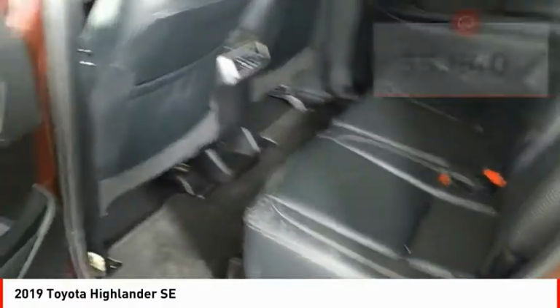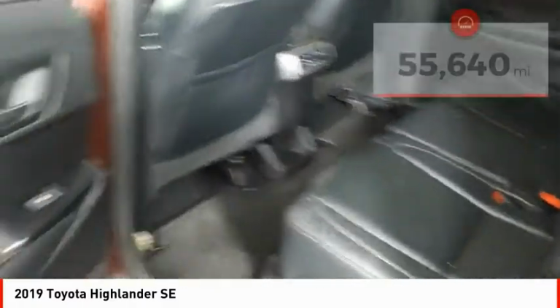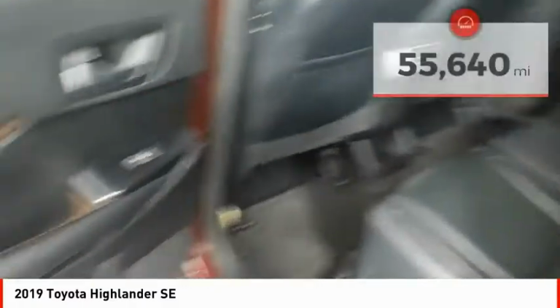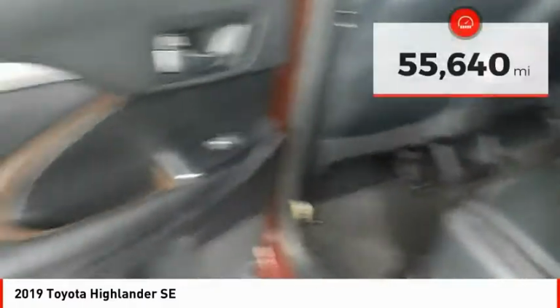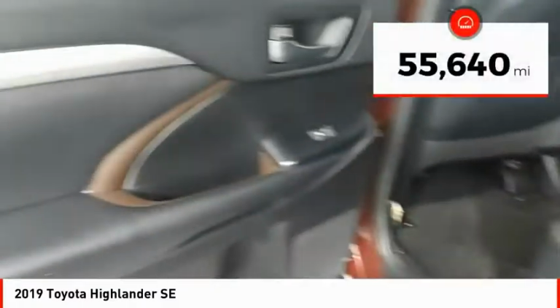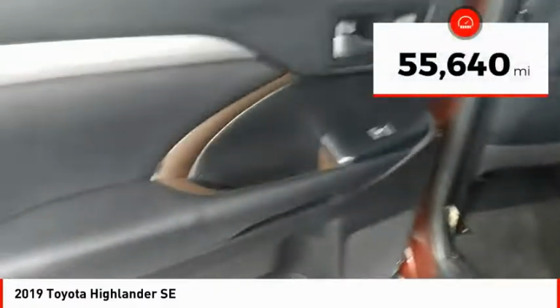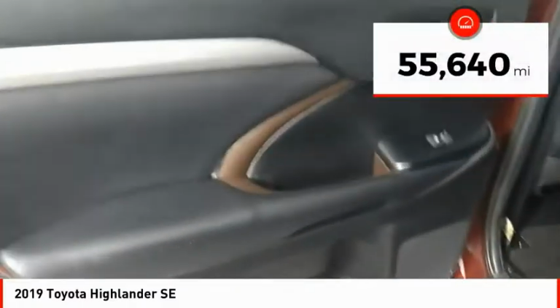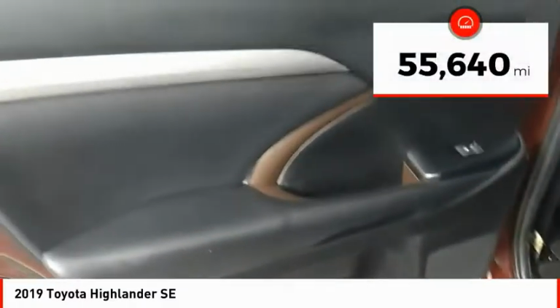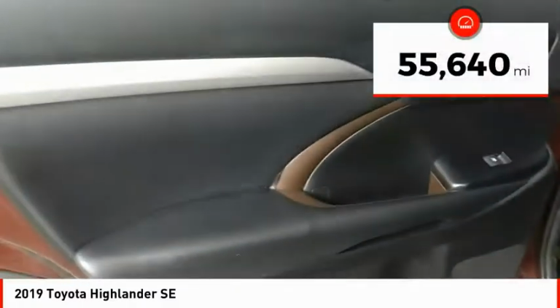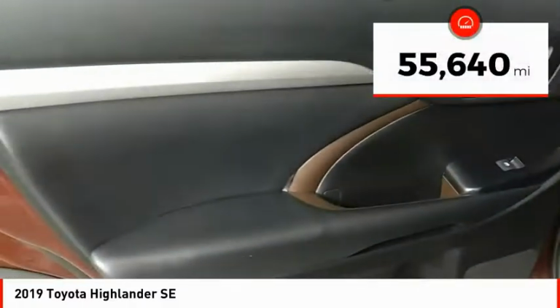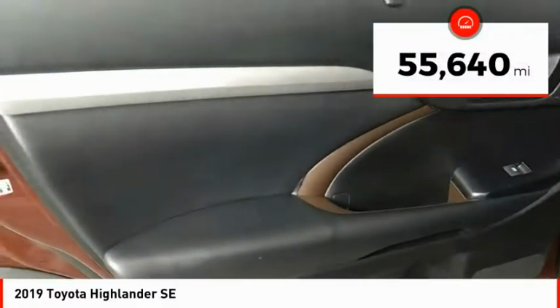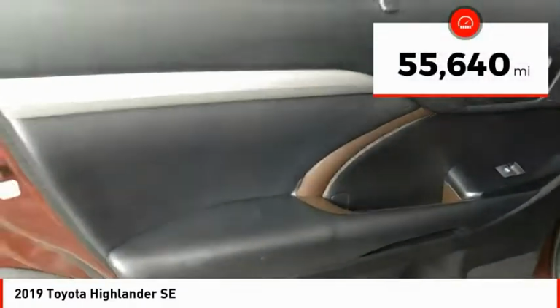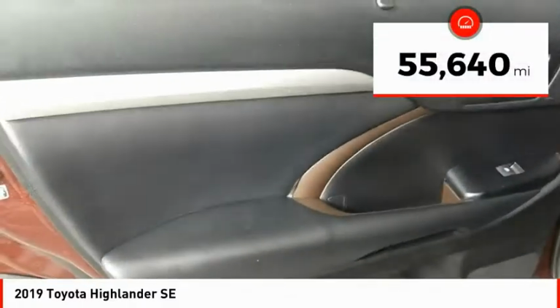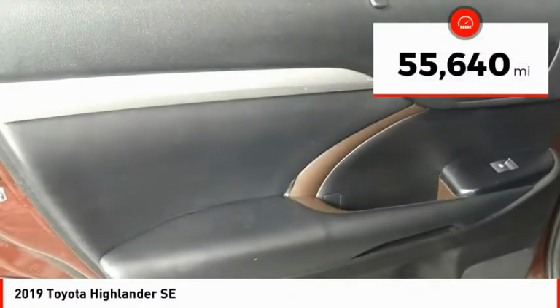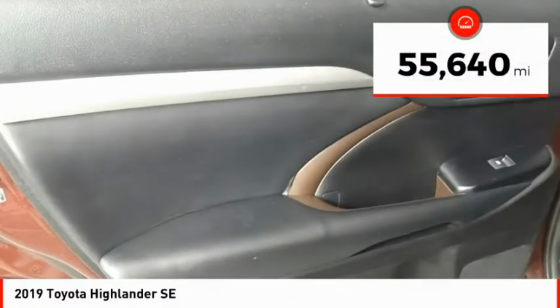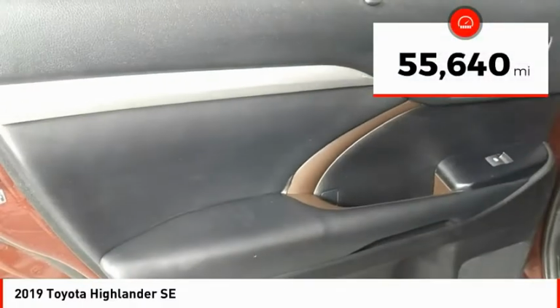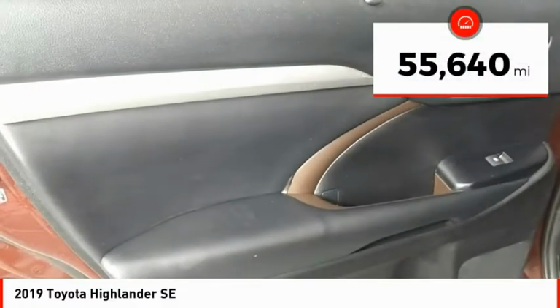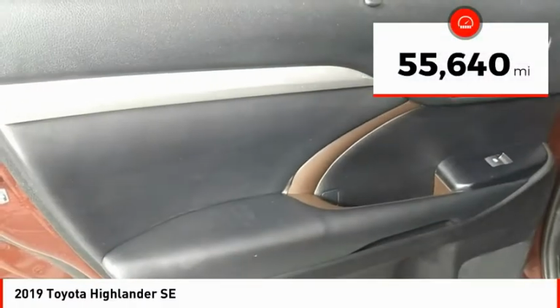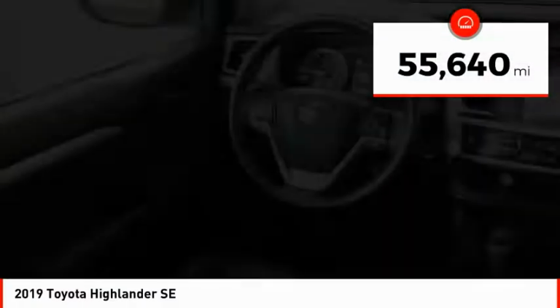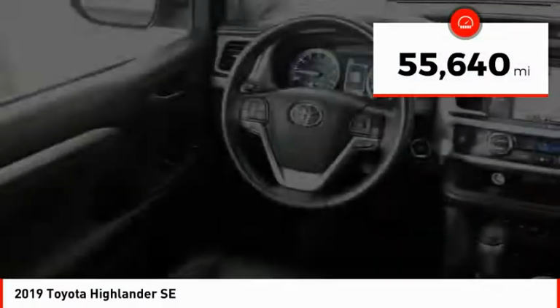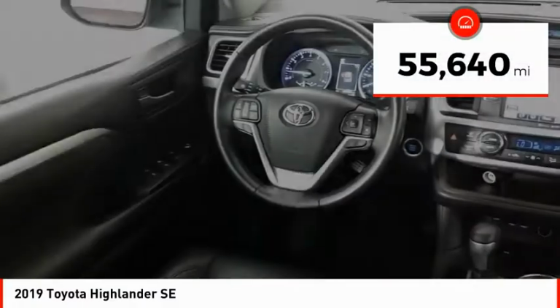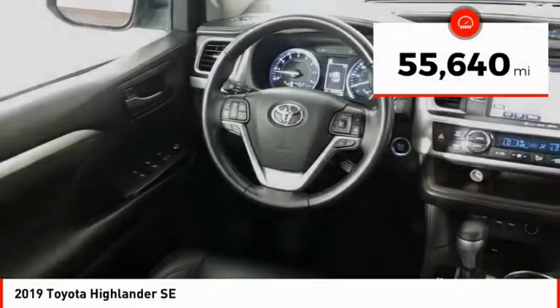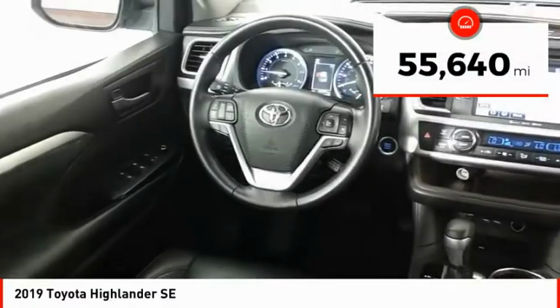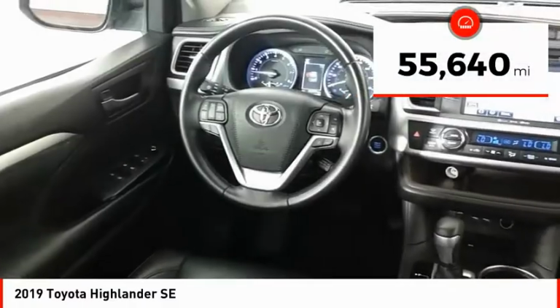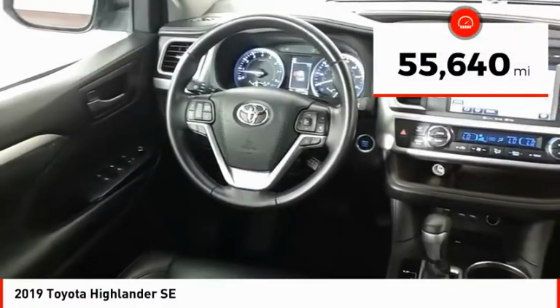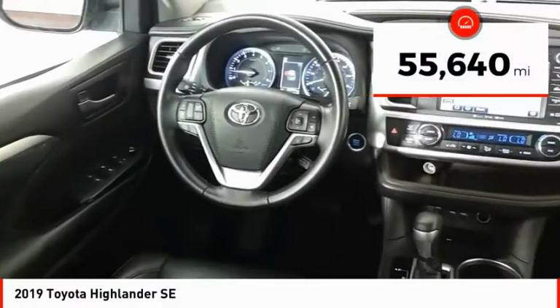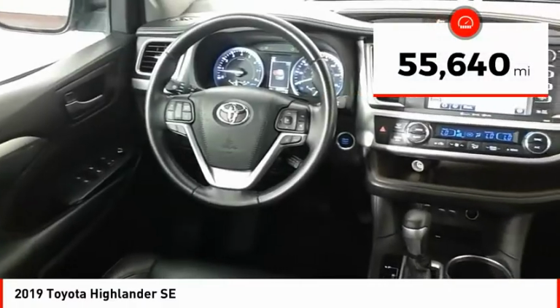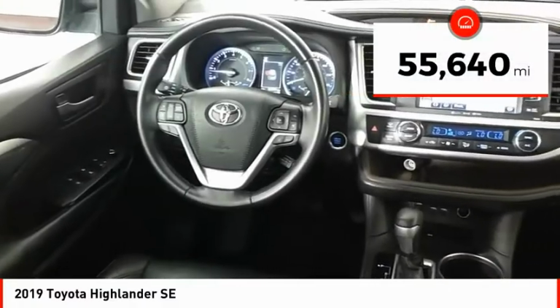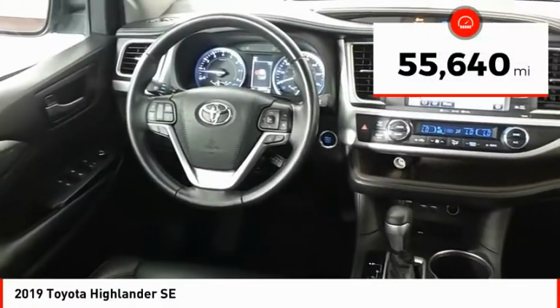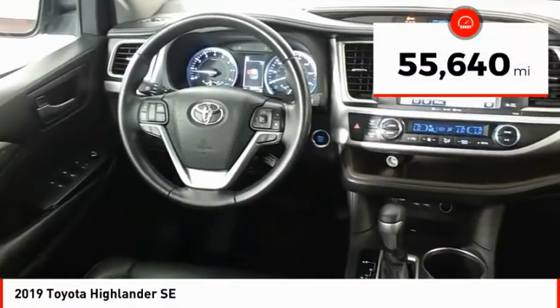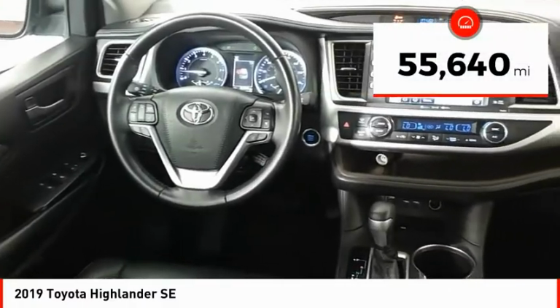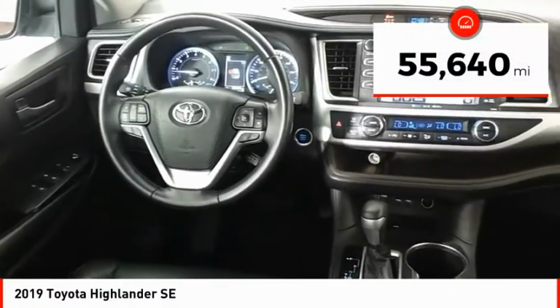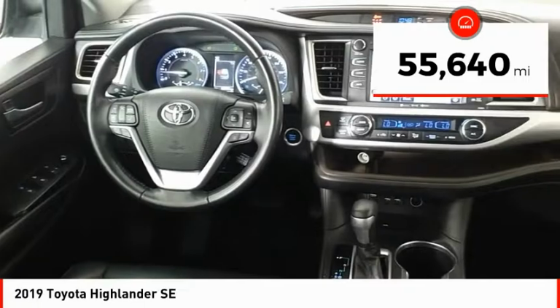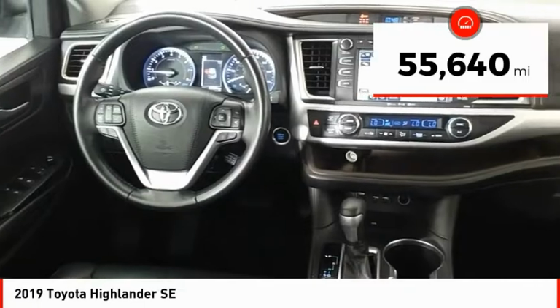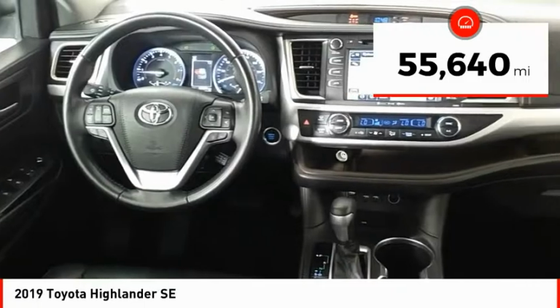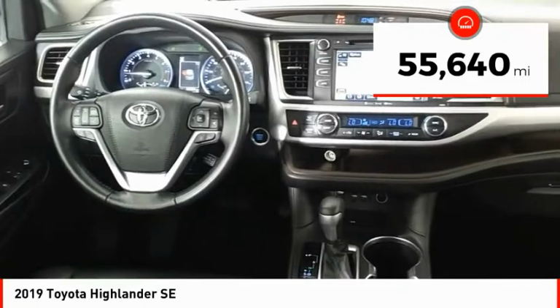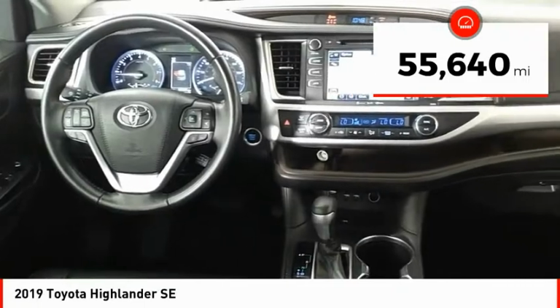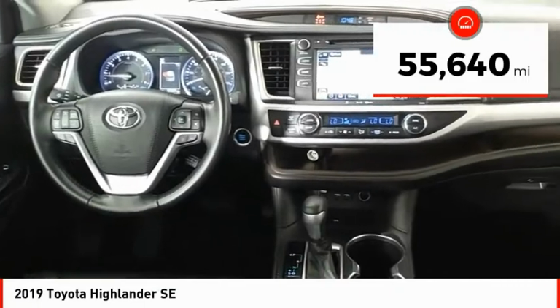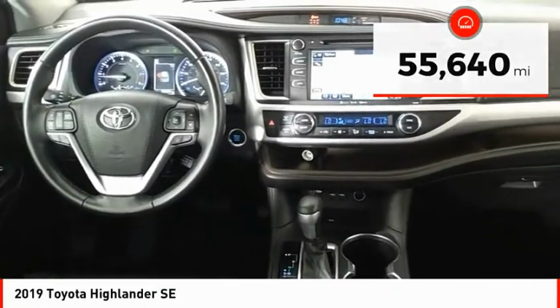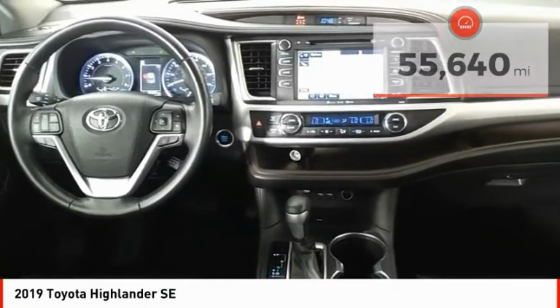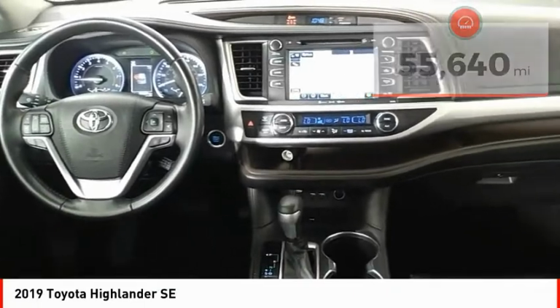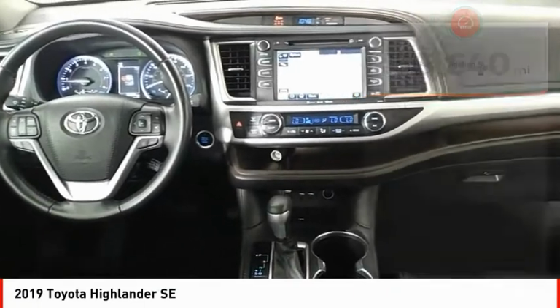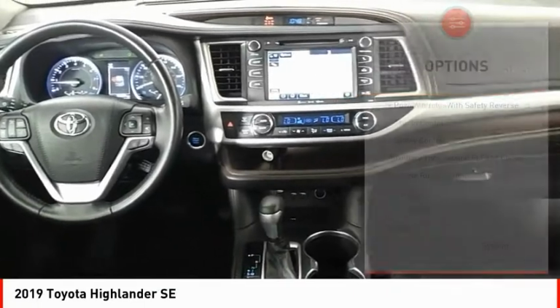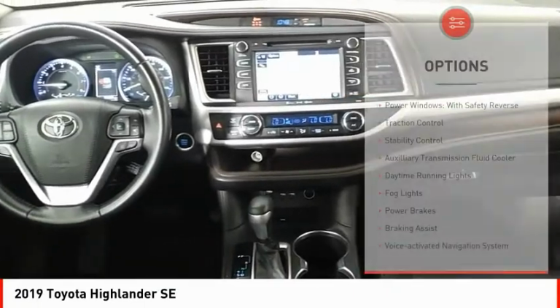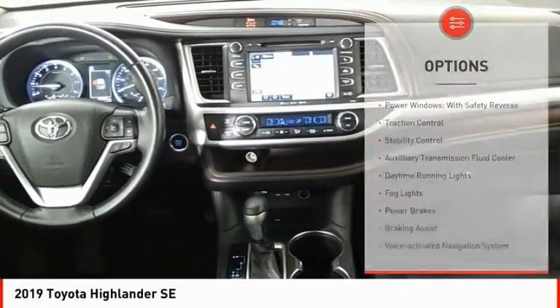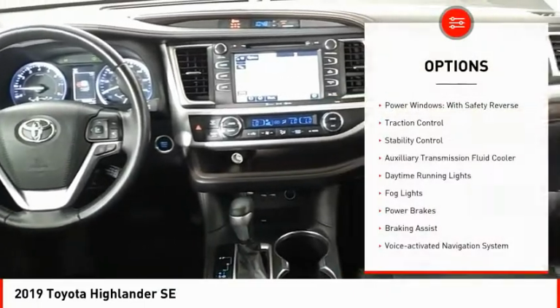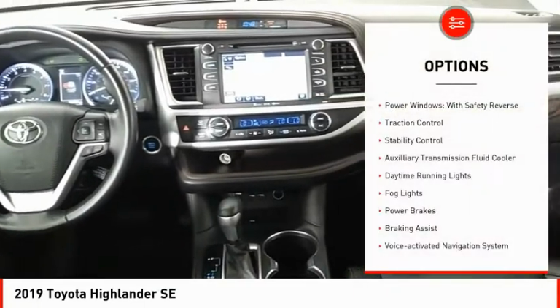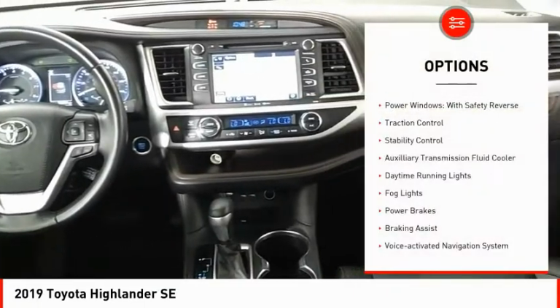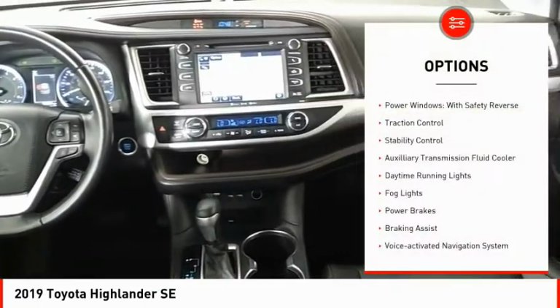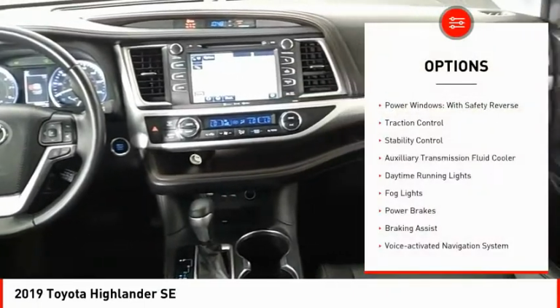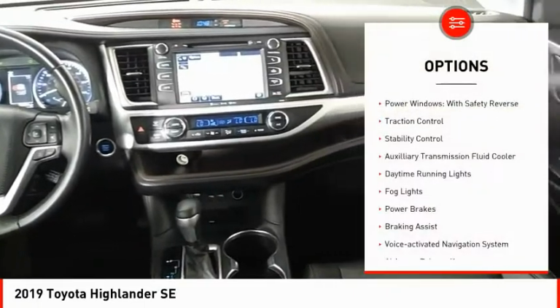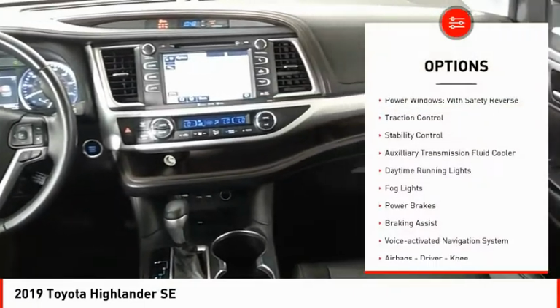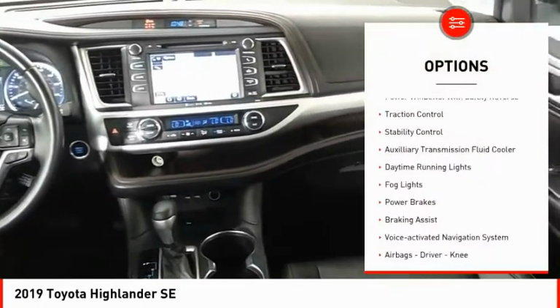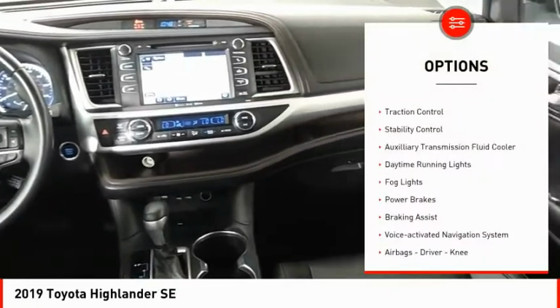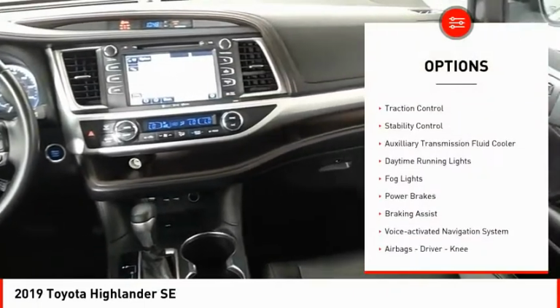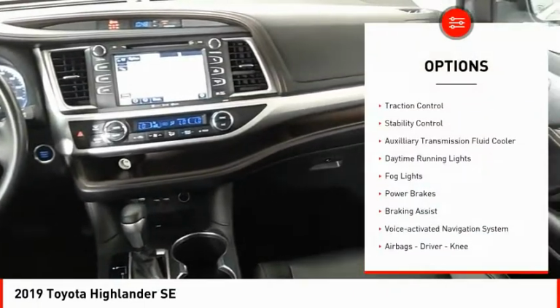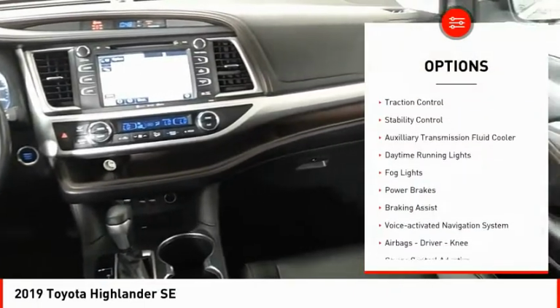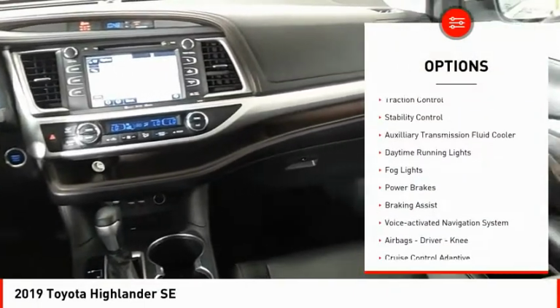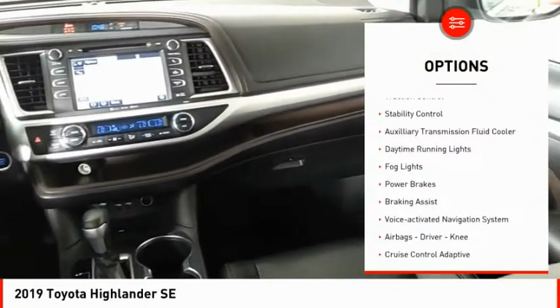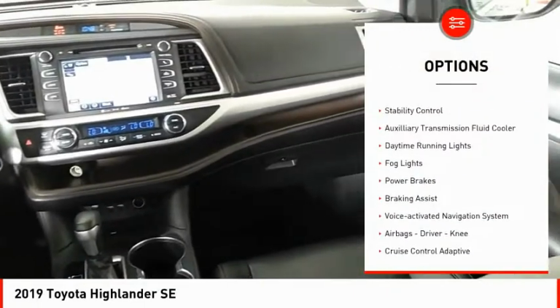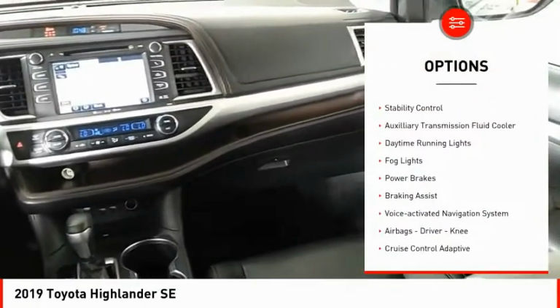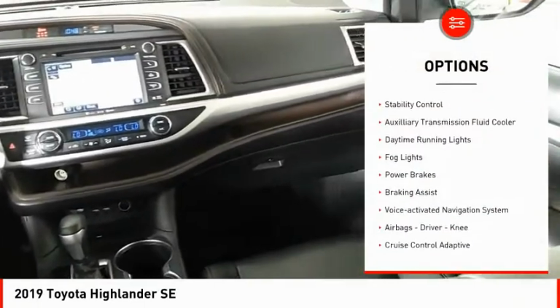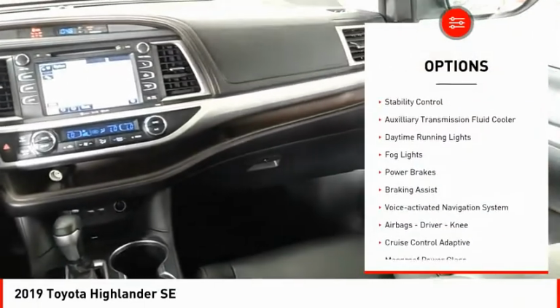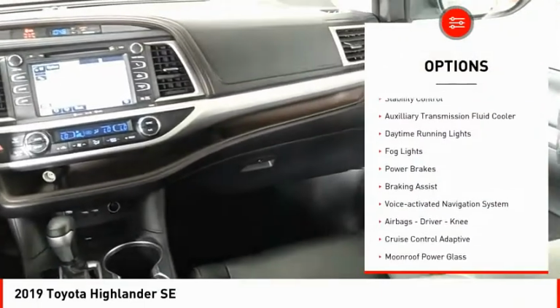This vehicle has less than 60,000 miles. Here are some of this vehicle's great options: power windows with safety reverse,